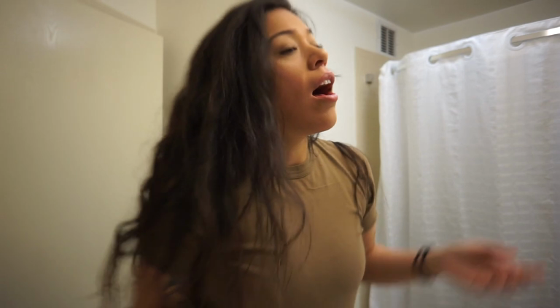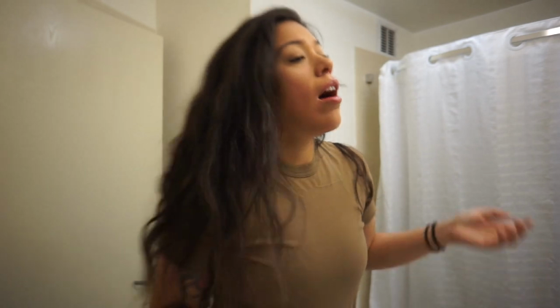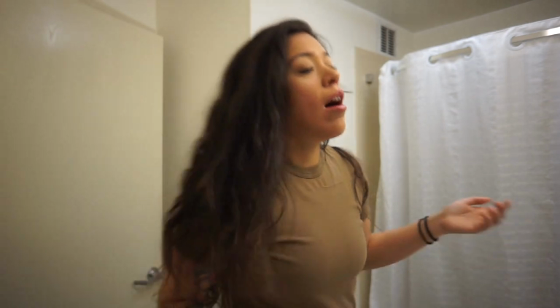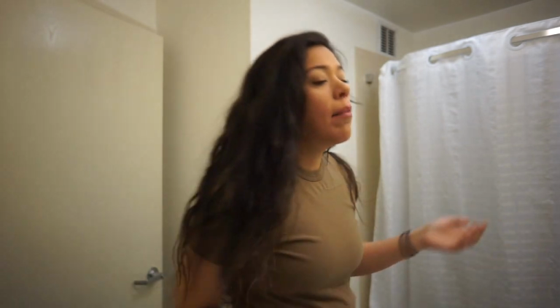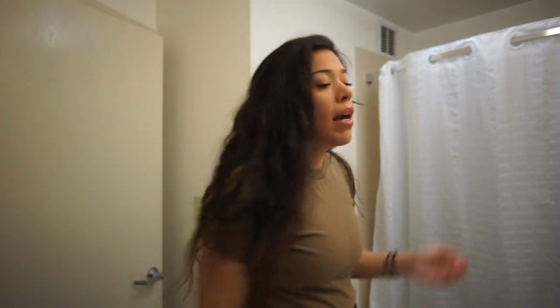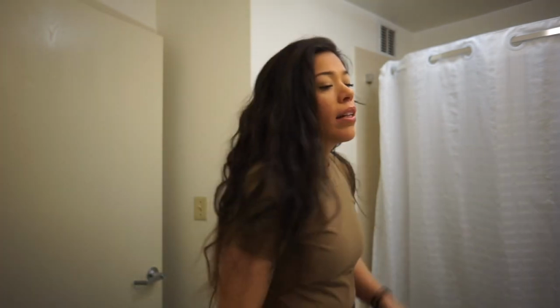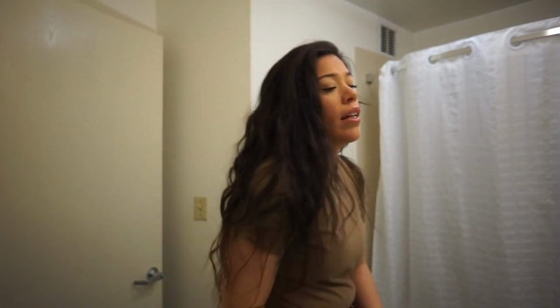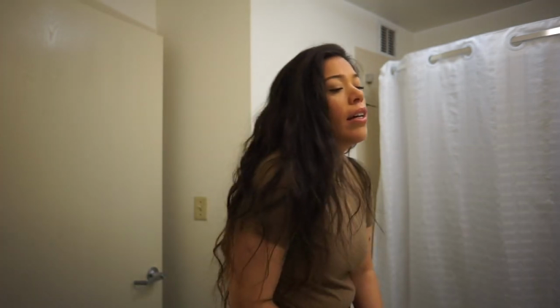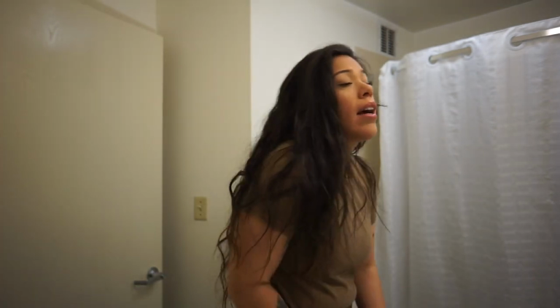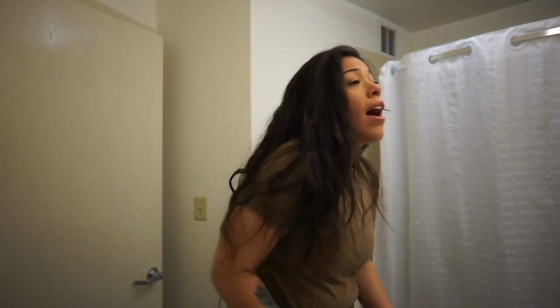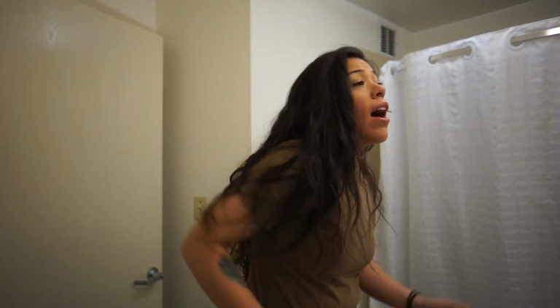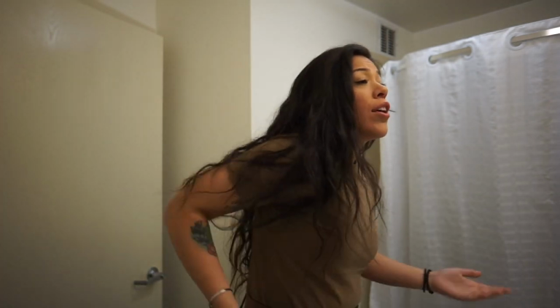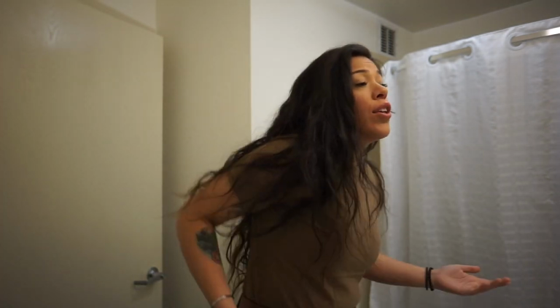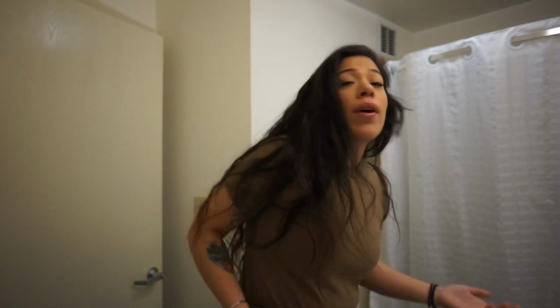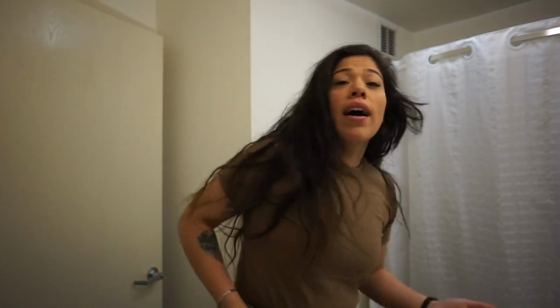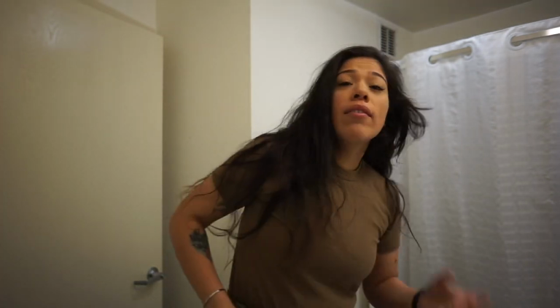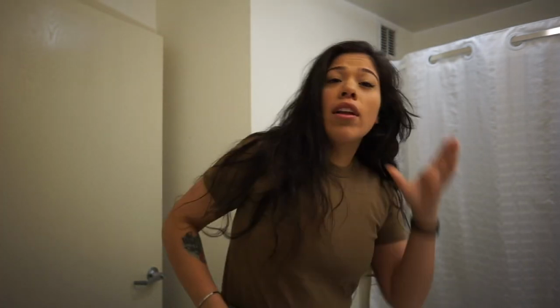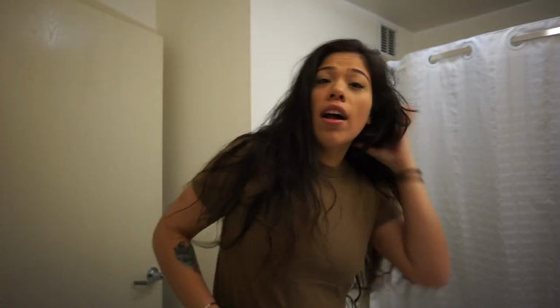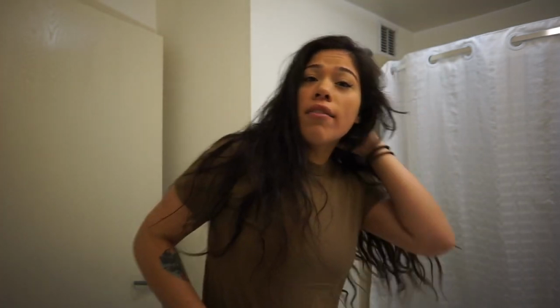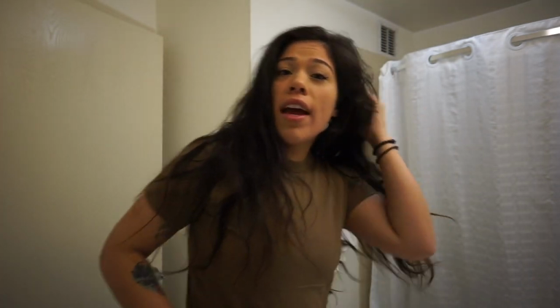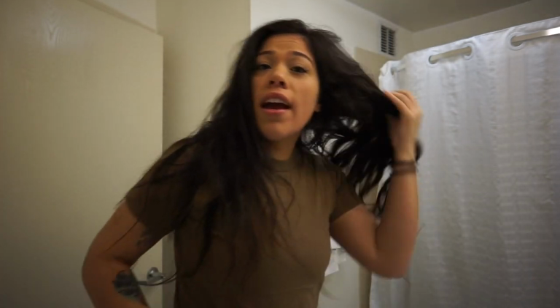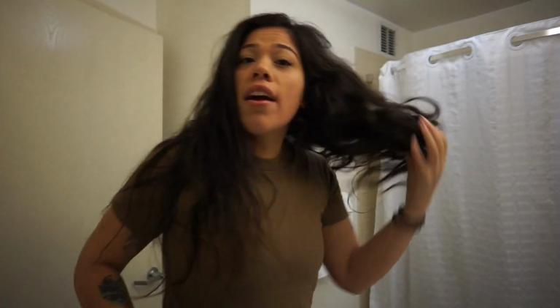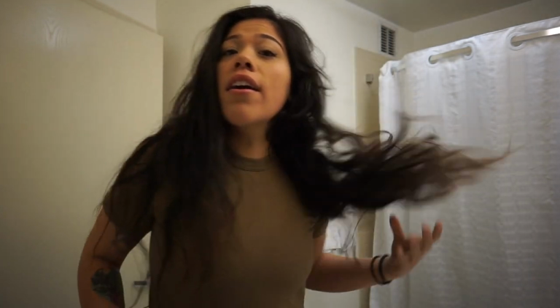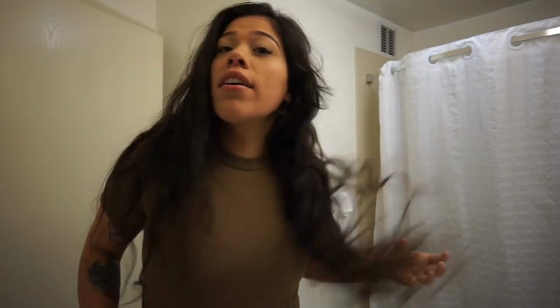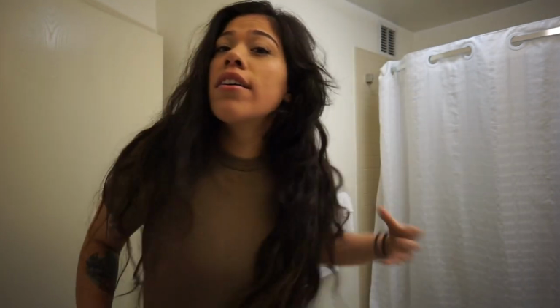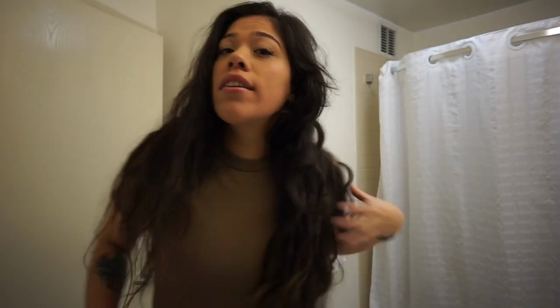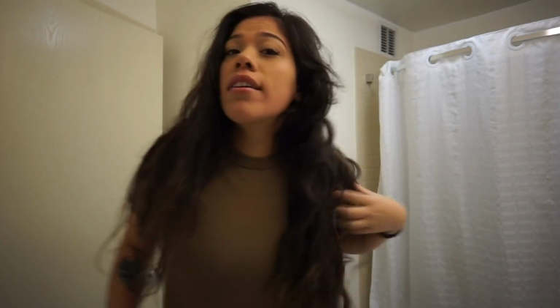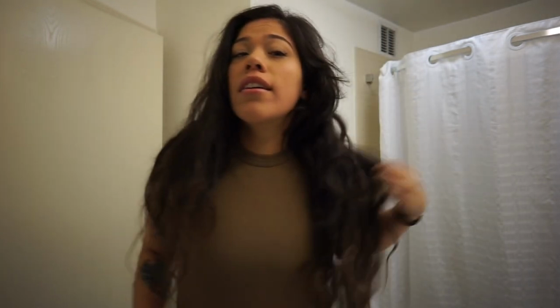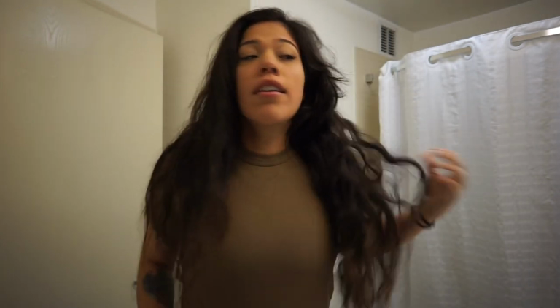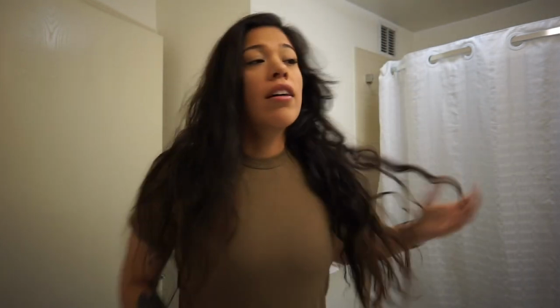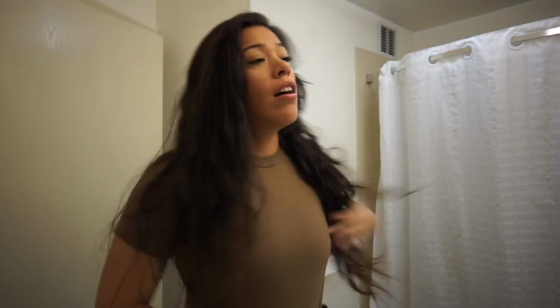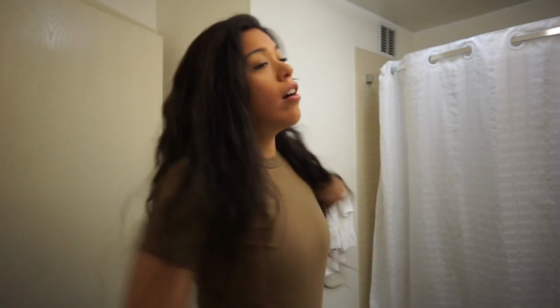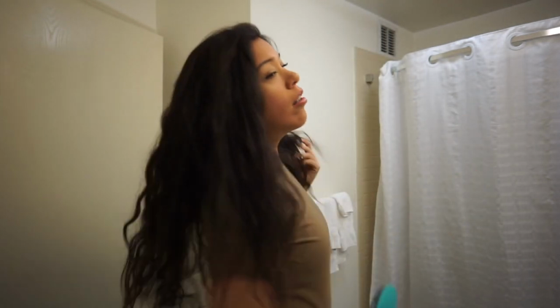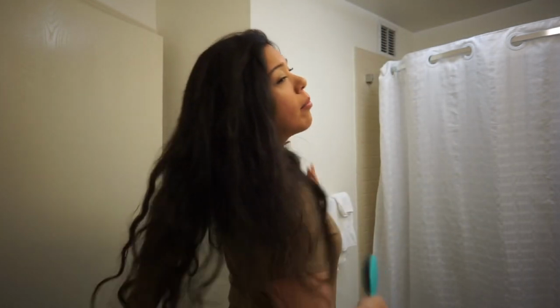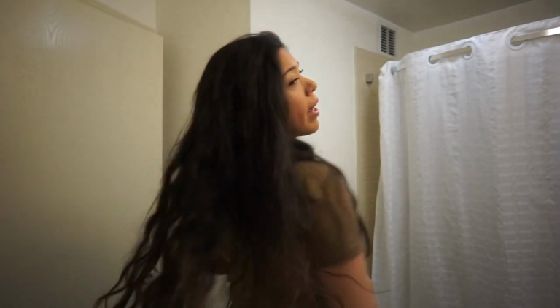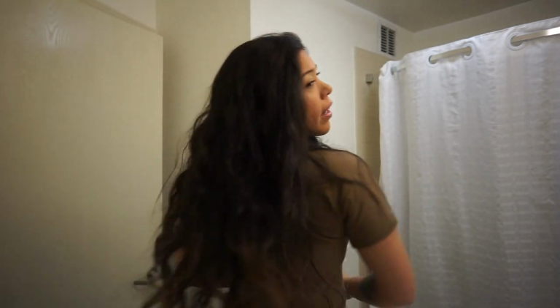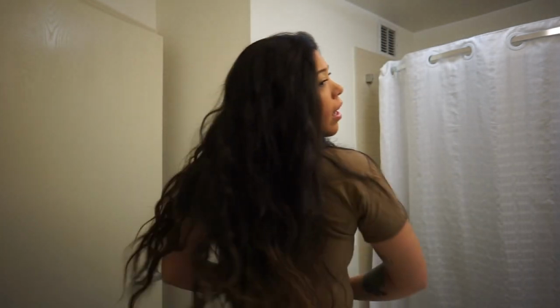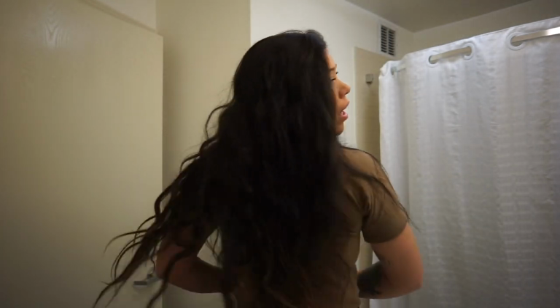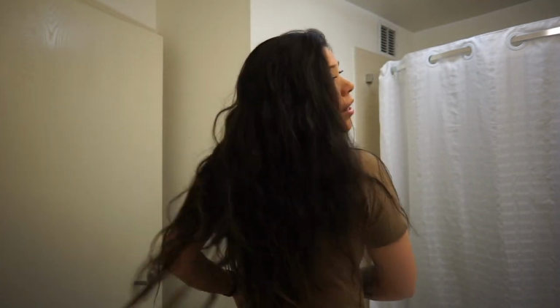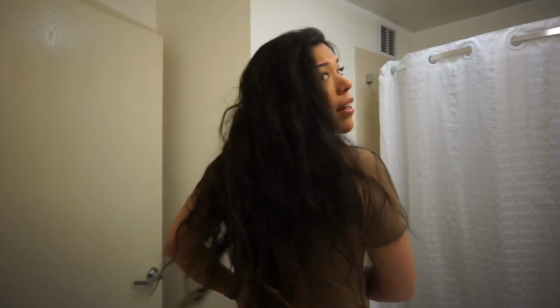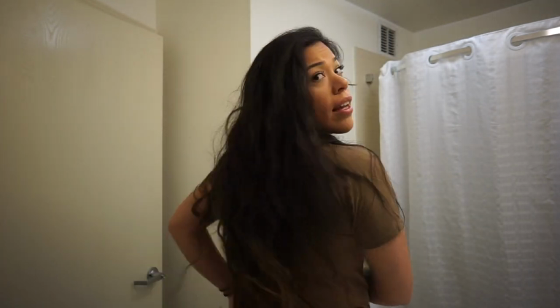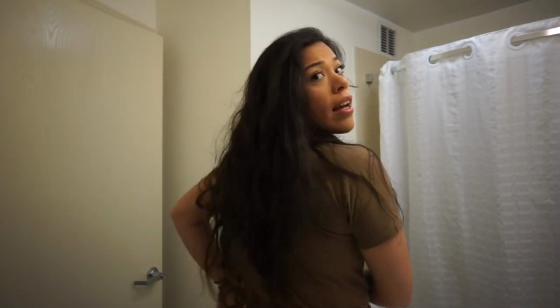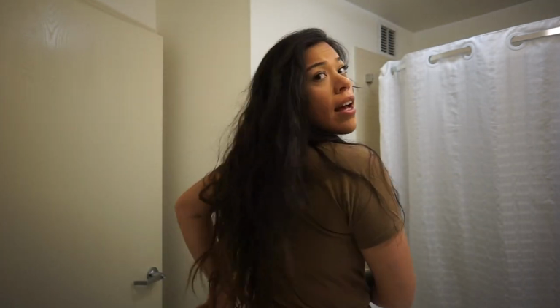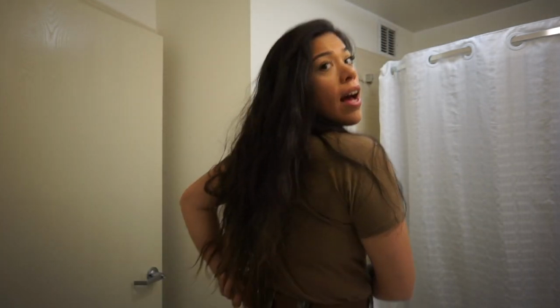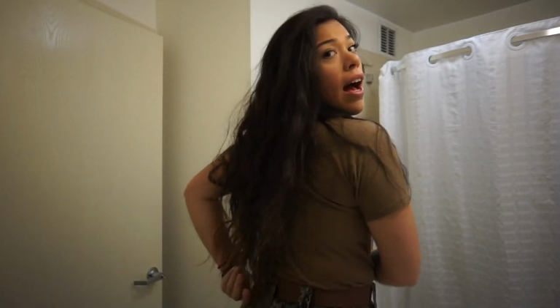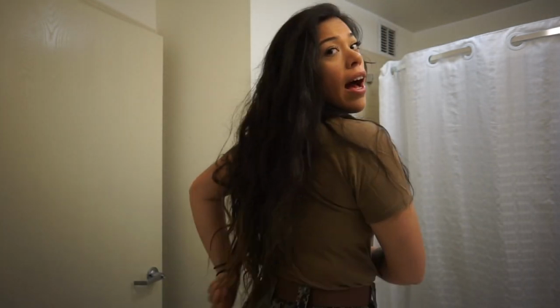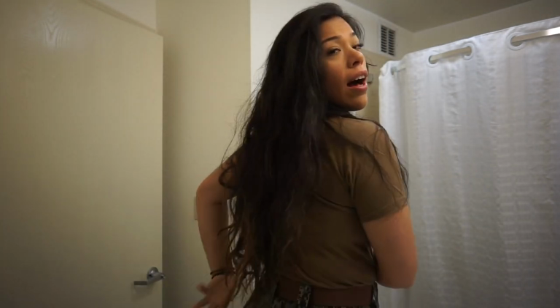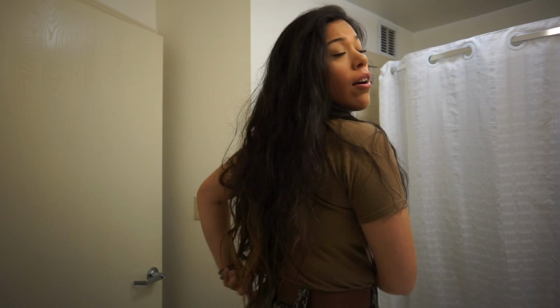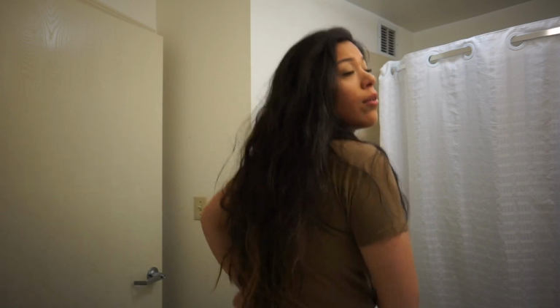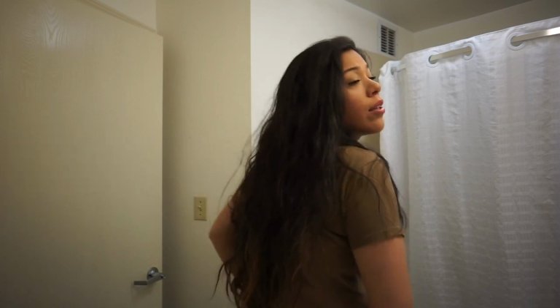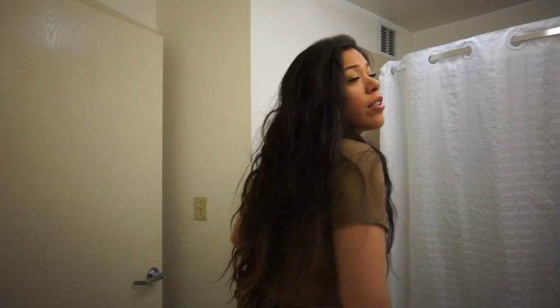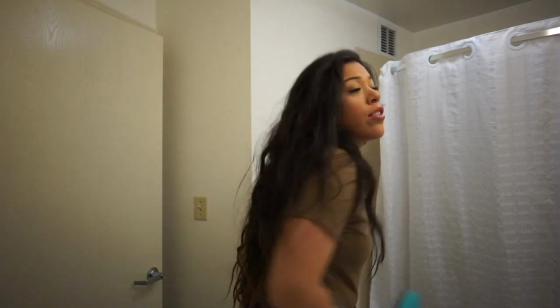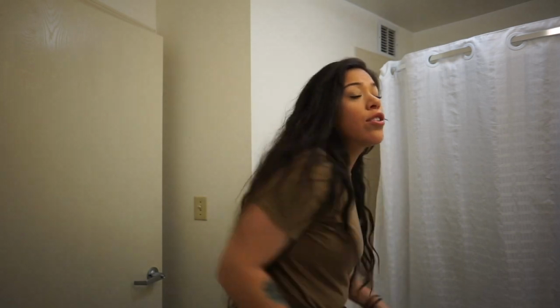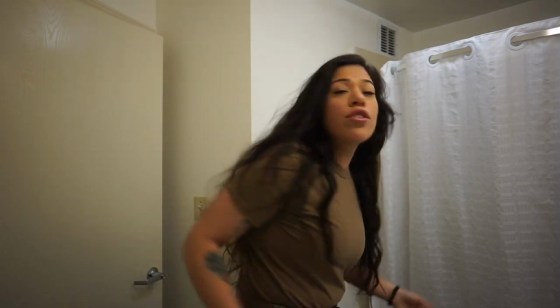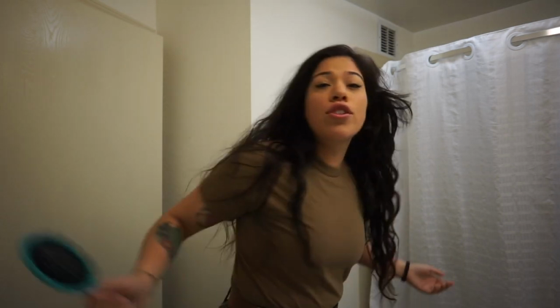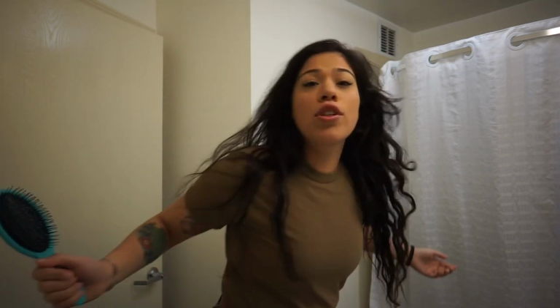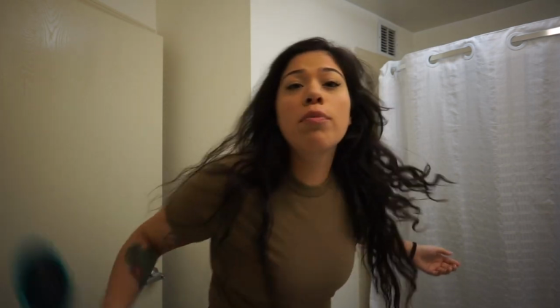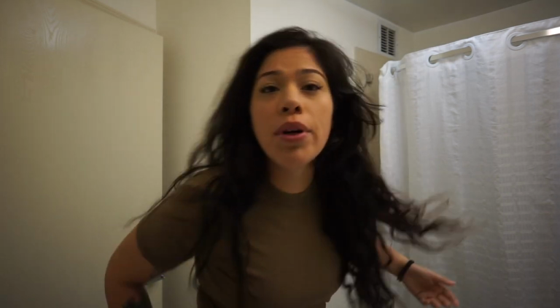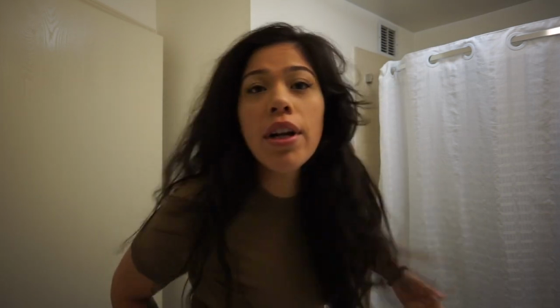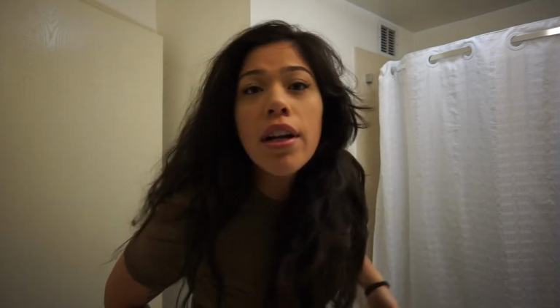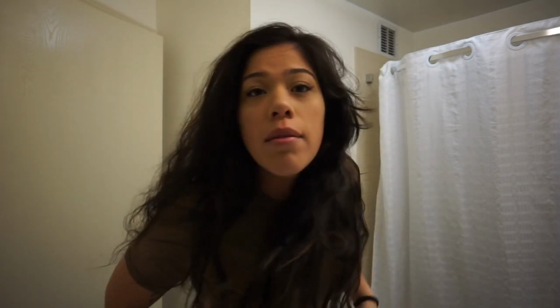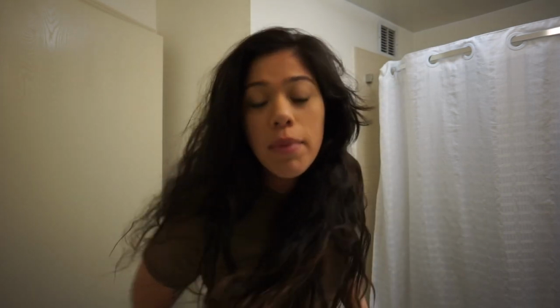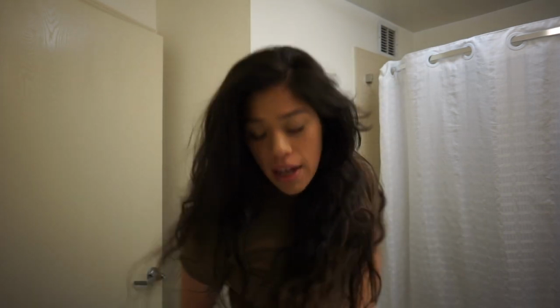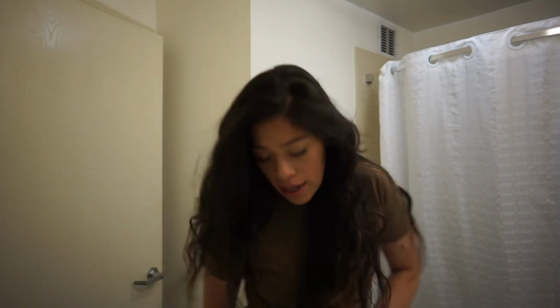Amanda, you have a lot of hair. Oh my god. How do you put it in a bun?